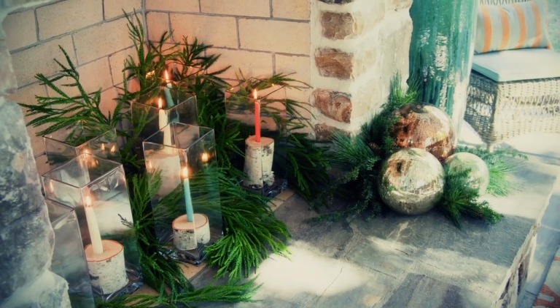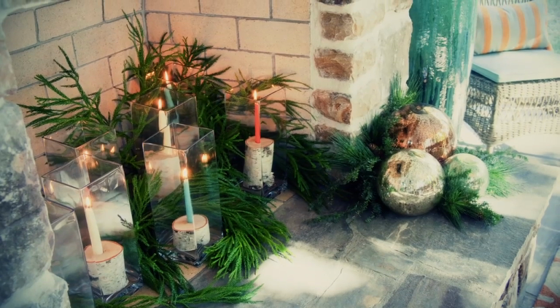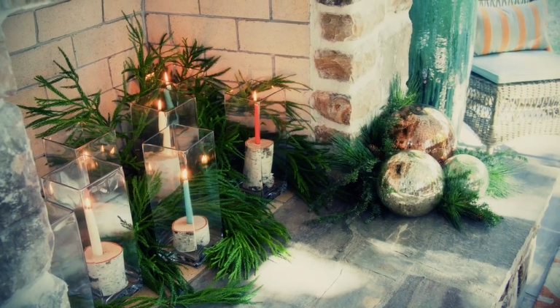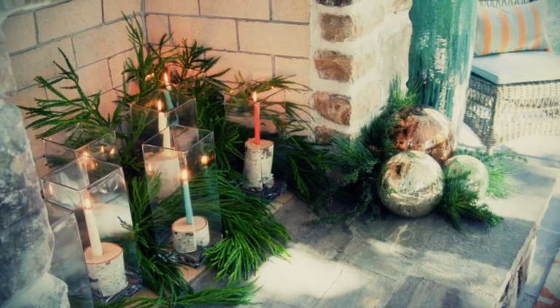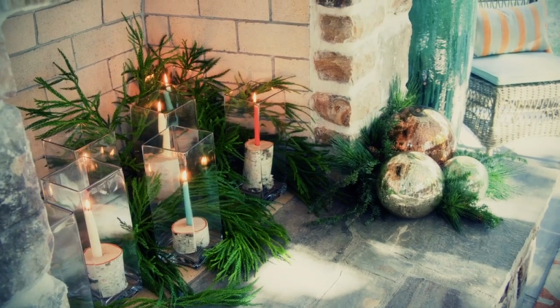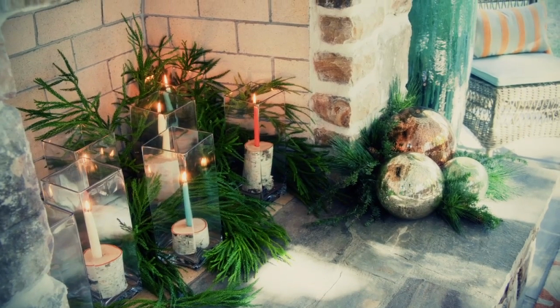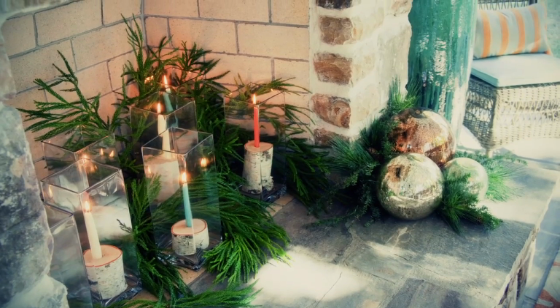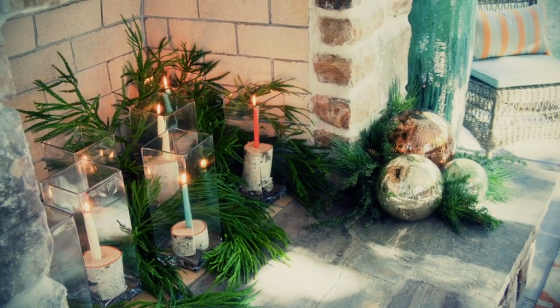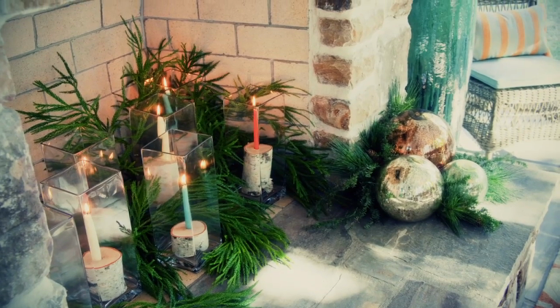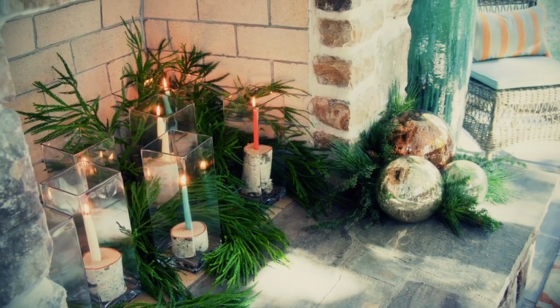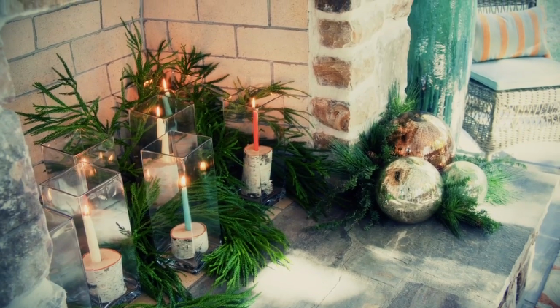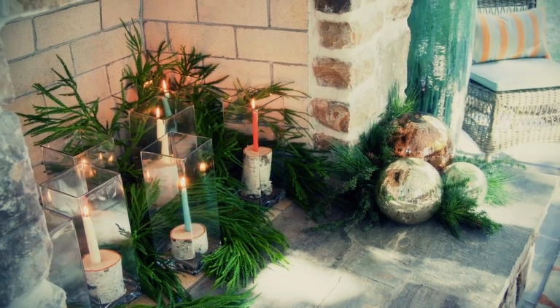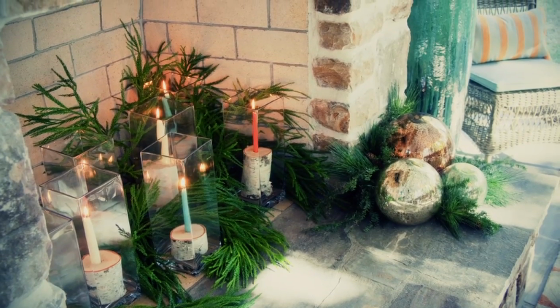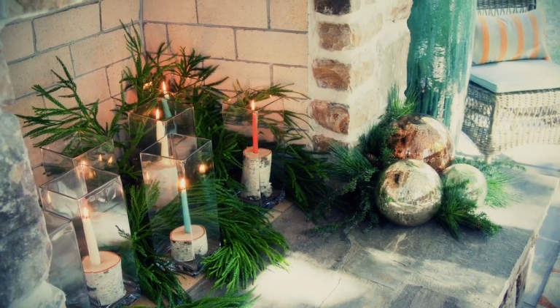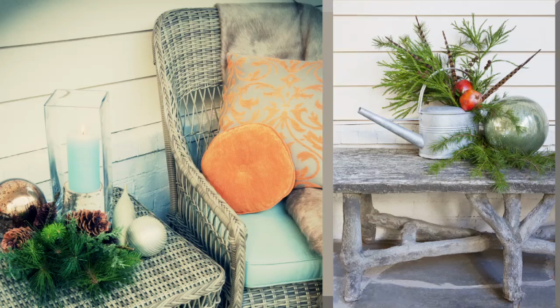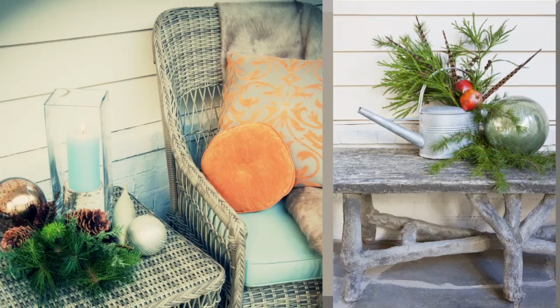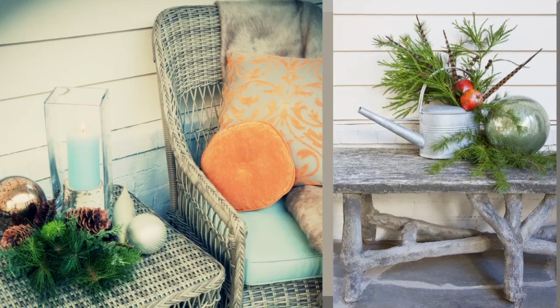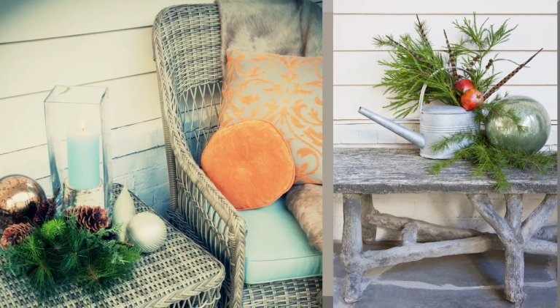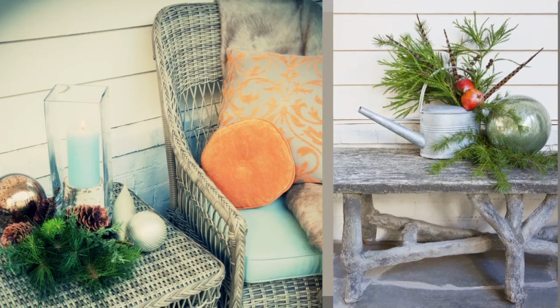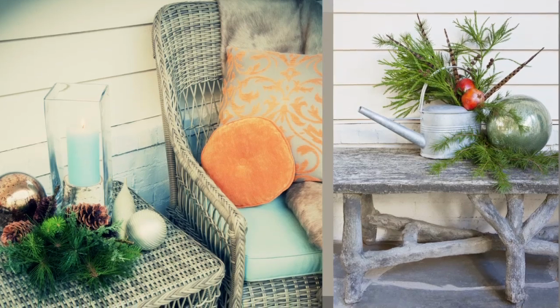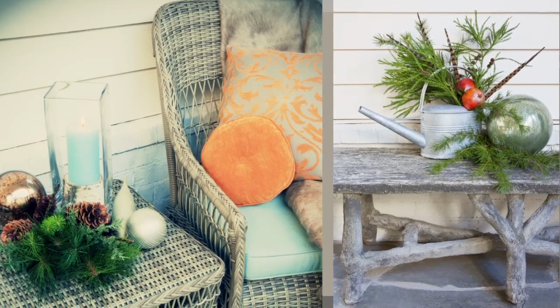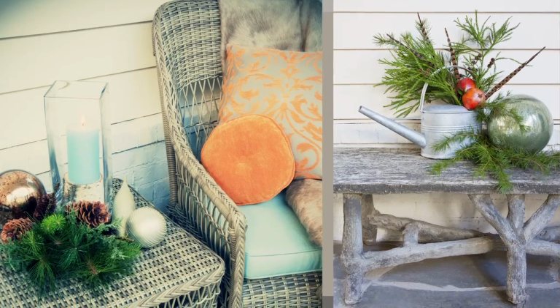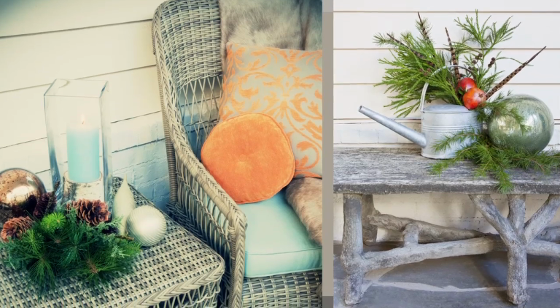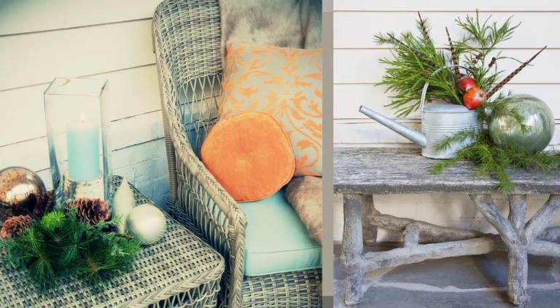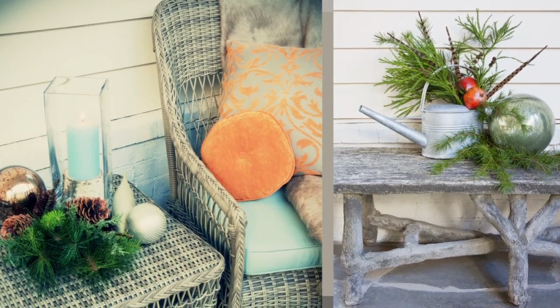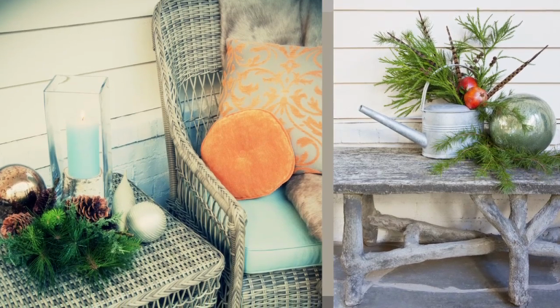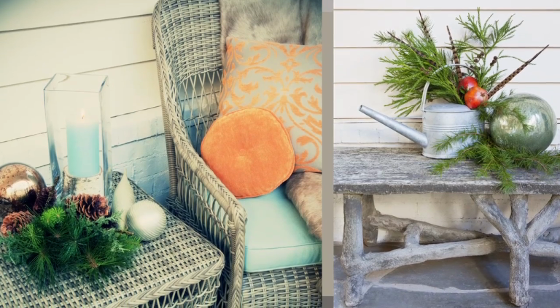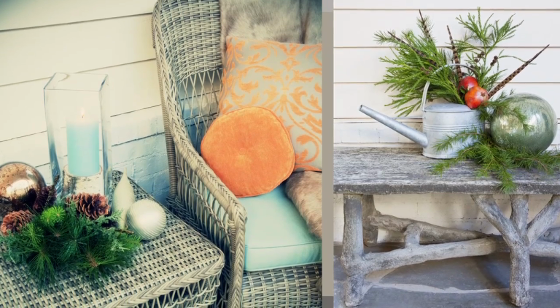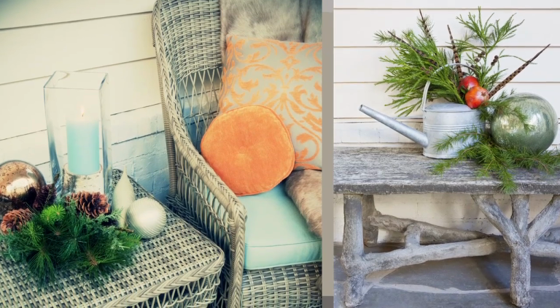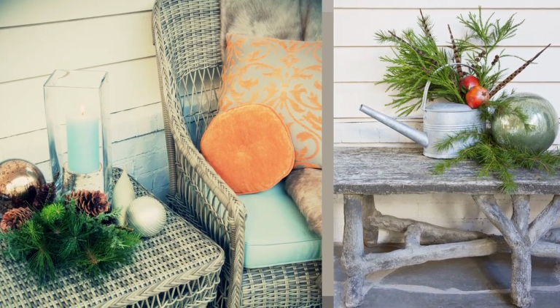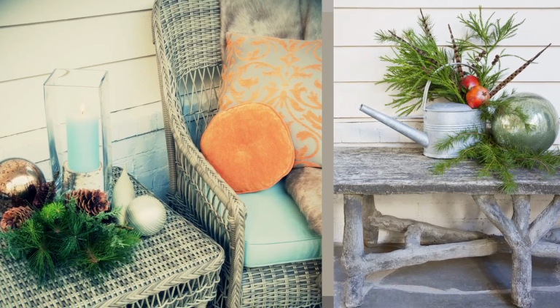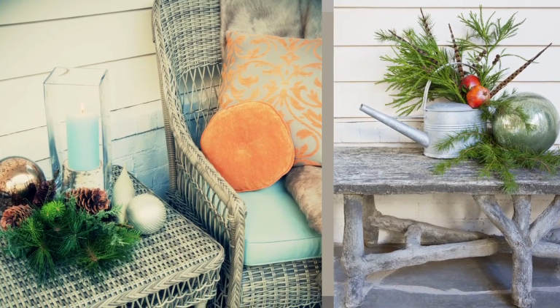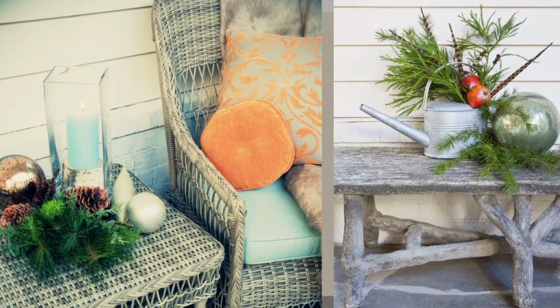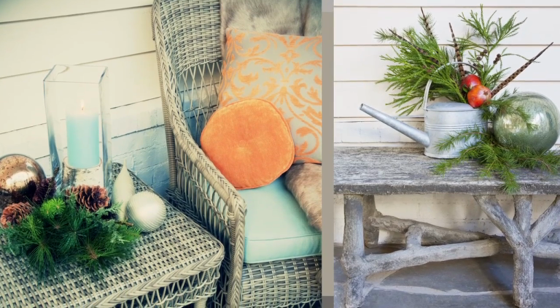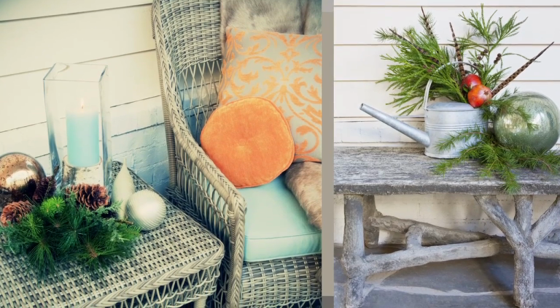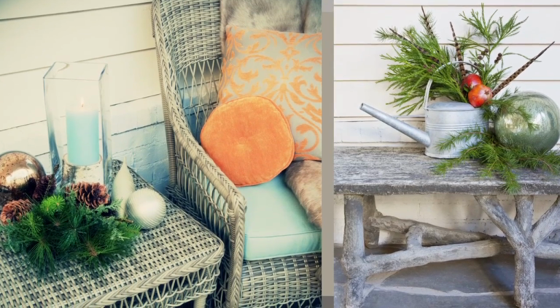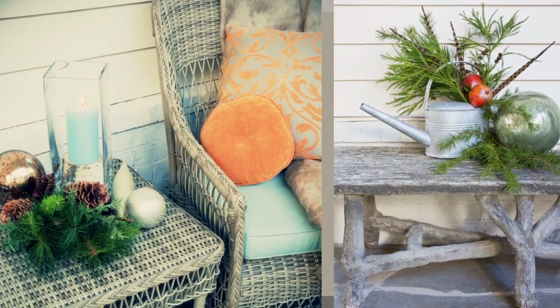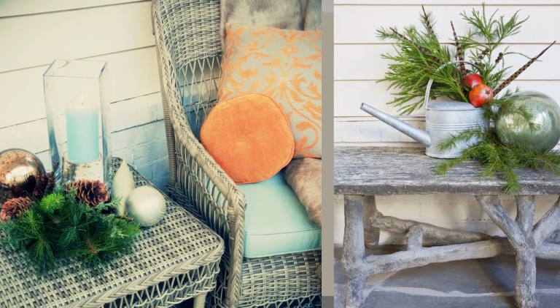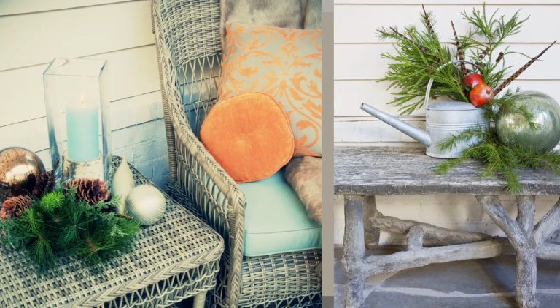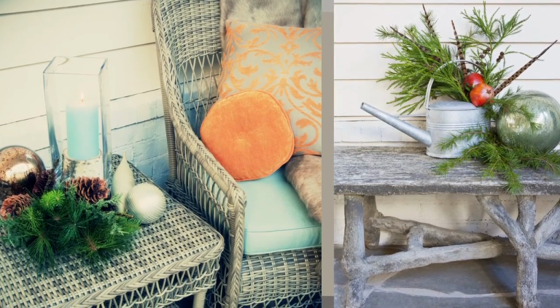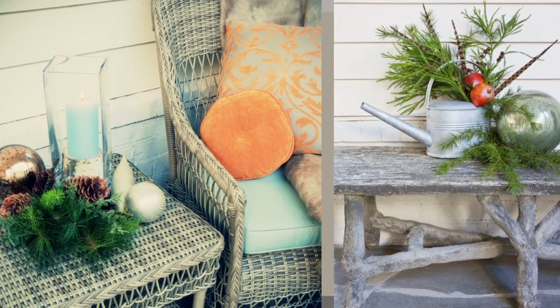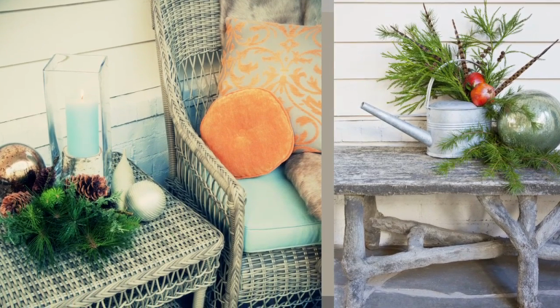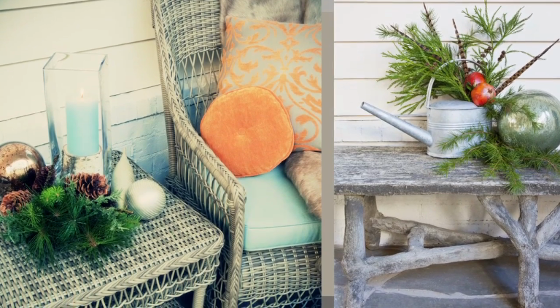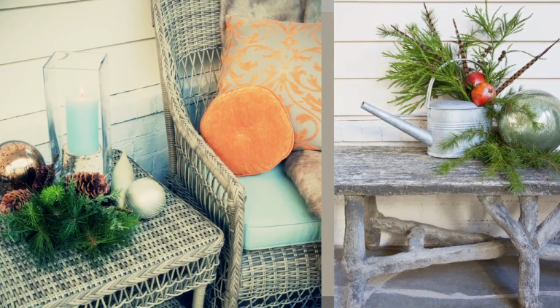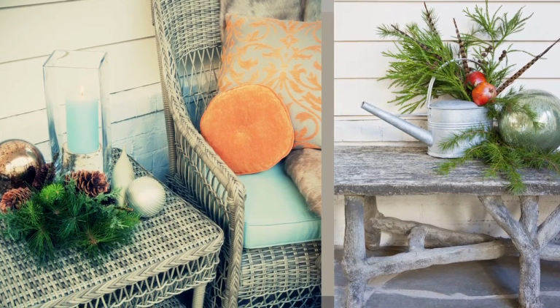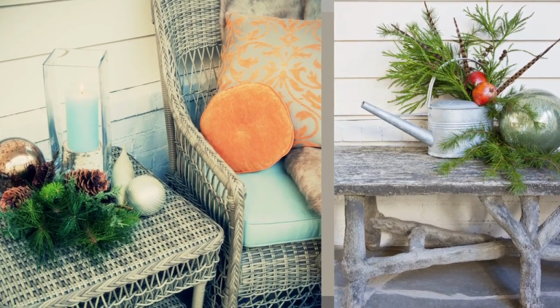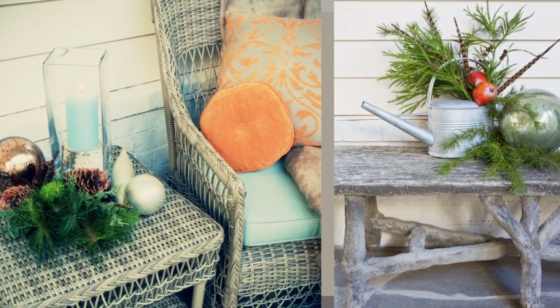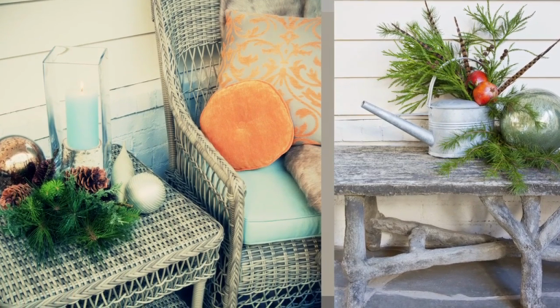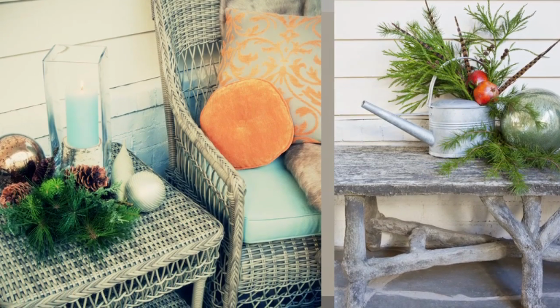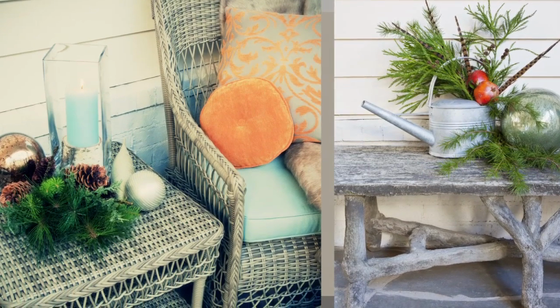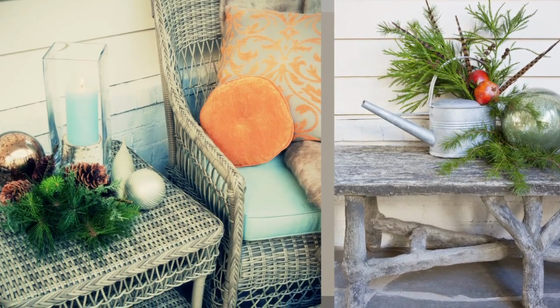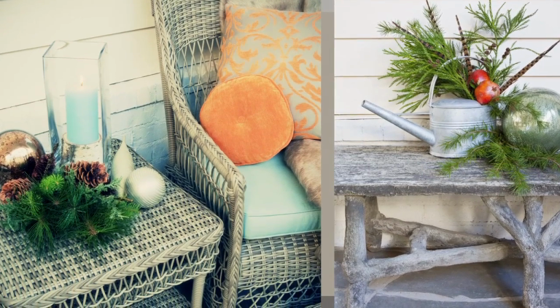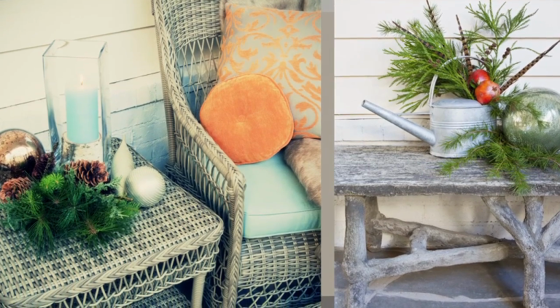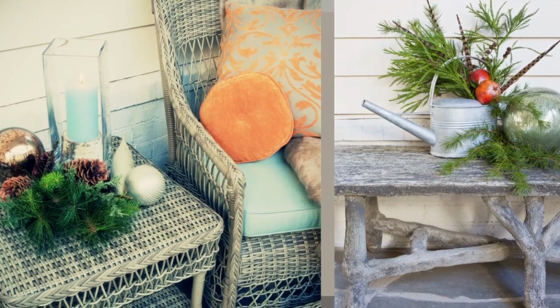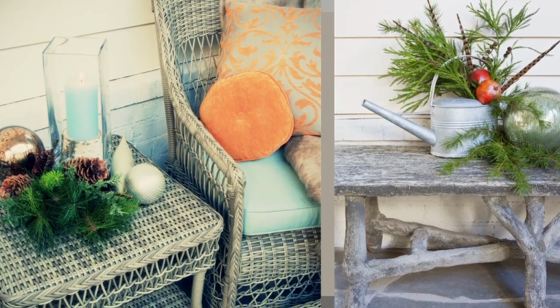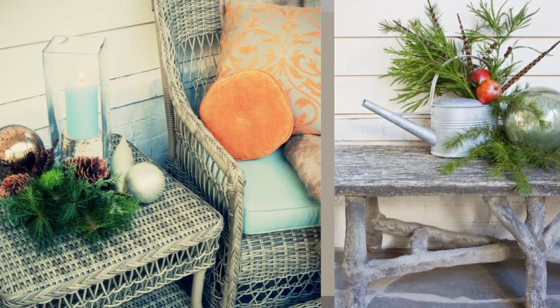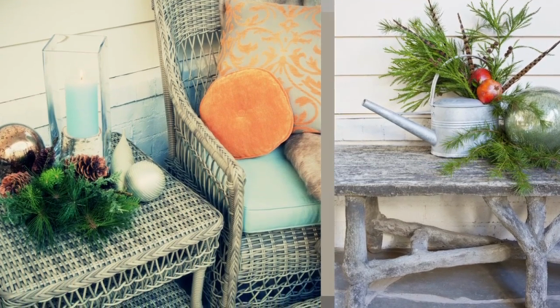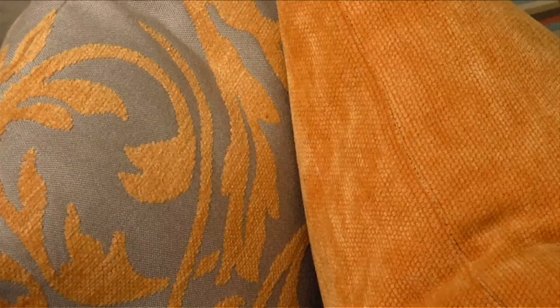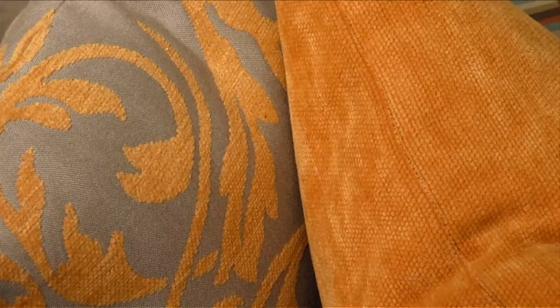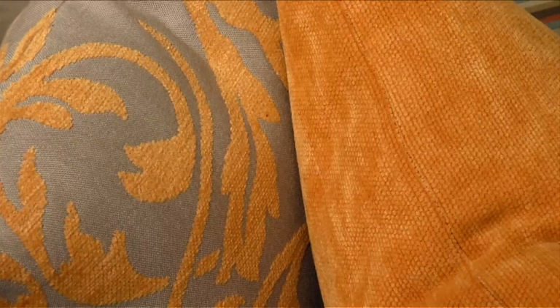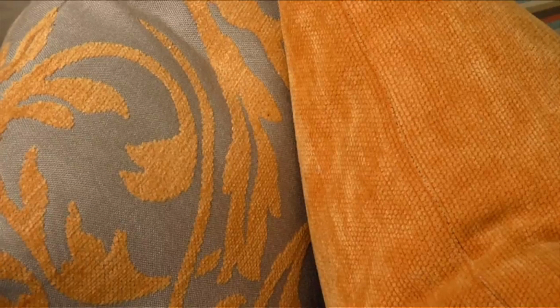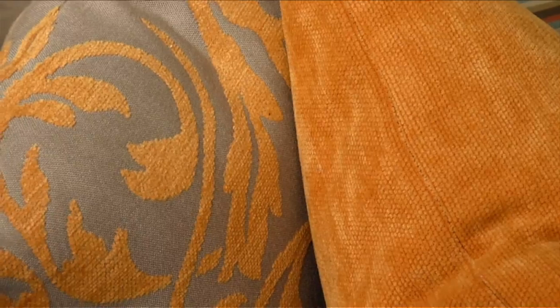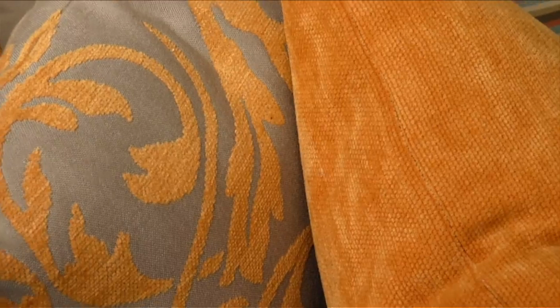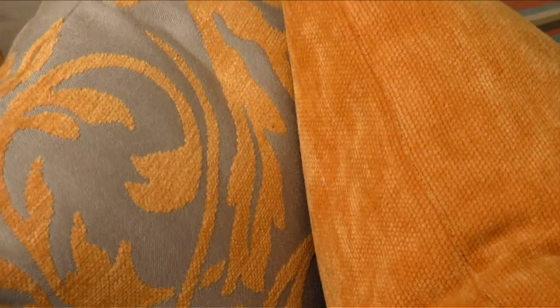Everything you see out here — the furniture and the Loribel fabrics — are all available at our showroom, Steve McKenzie's on the west side.